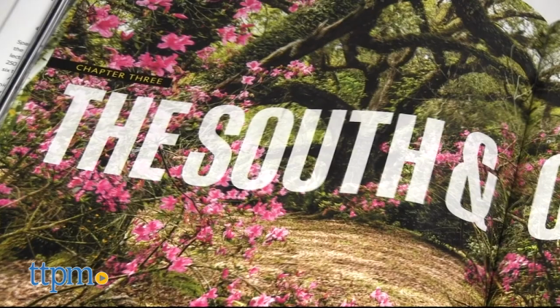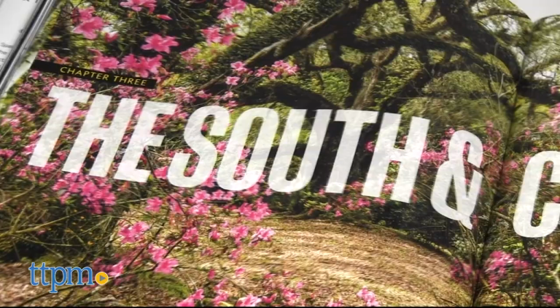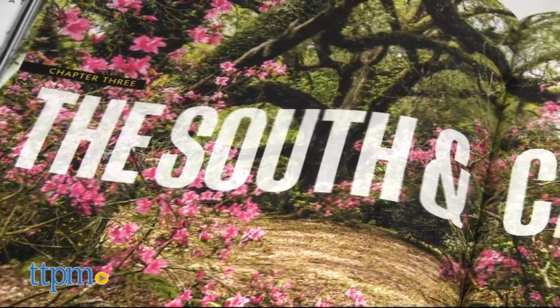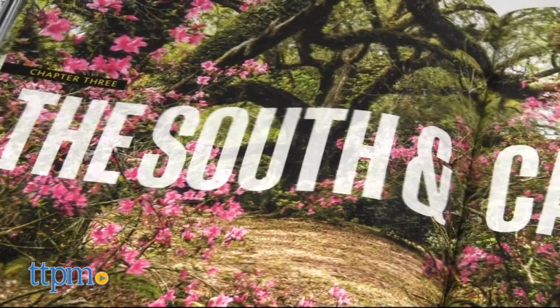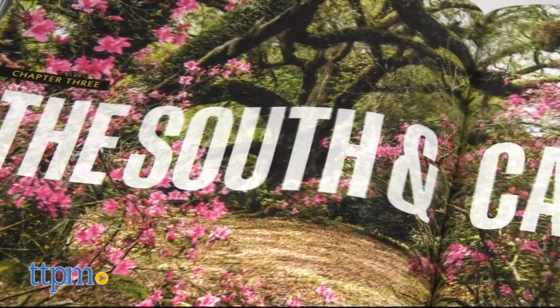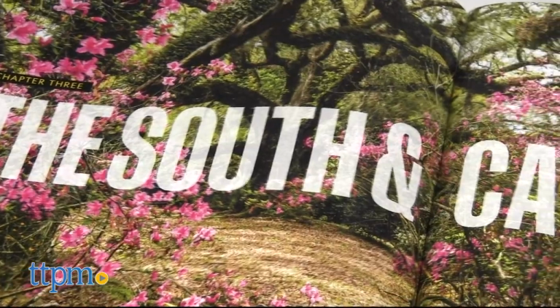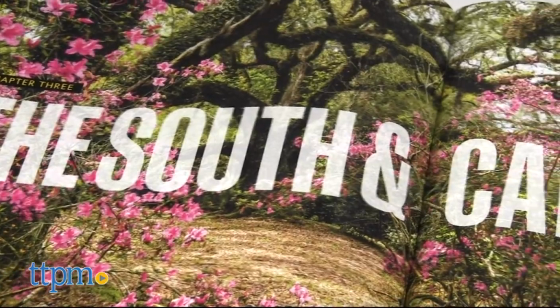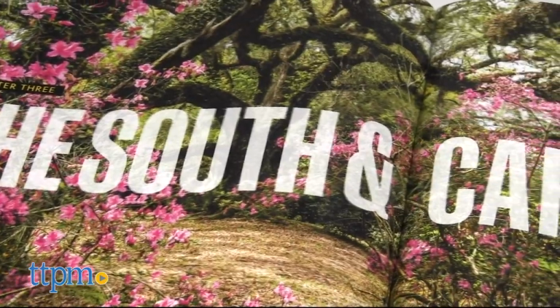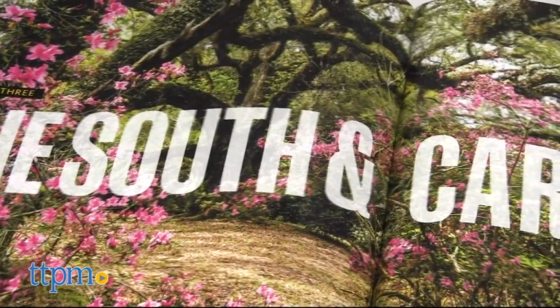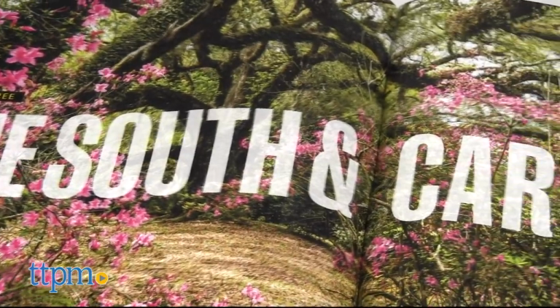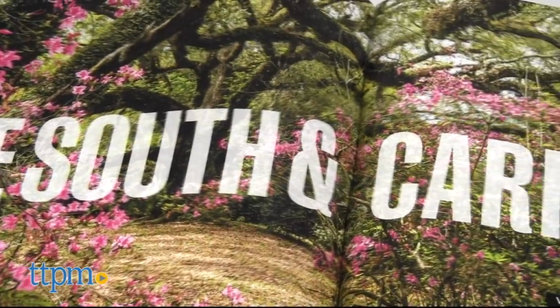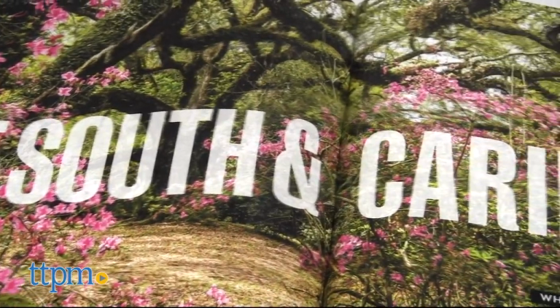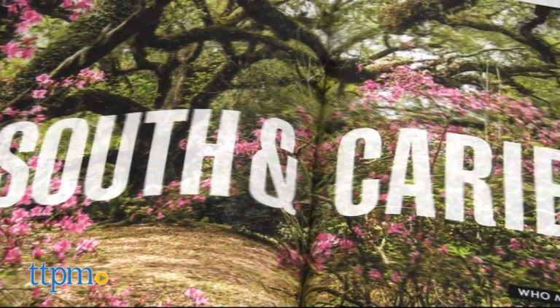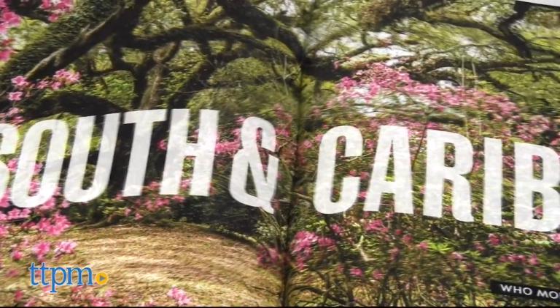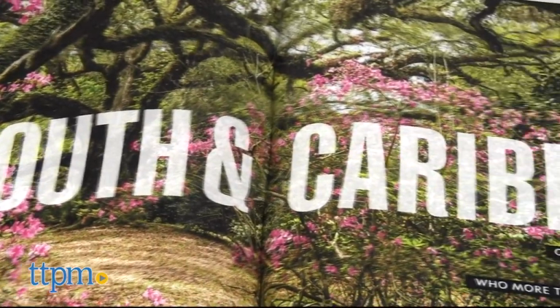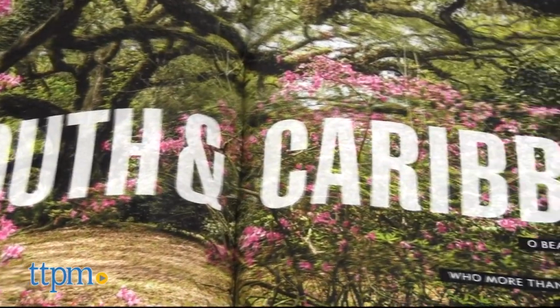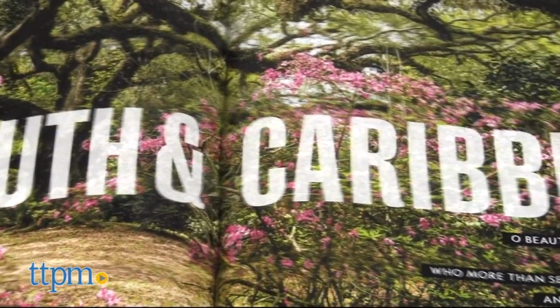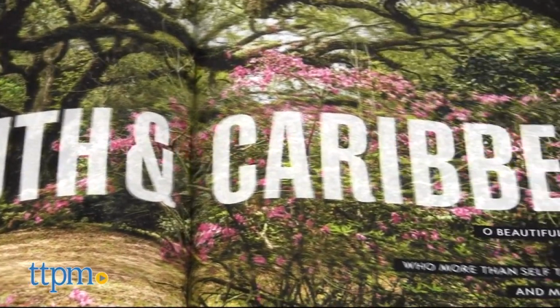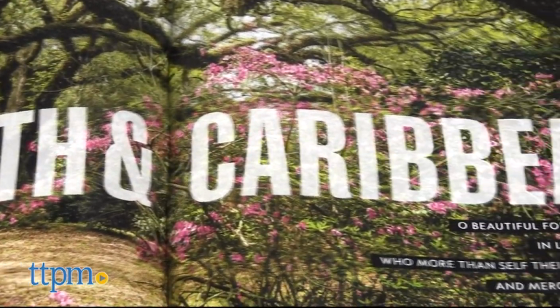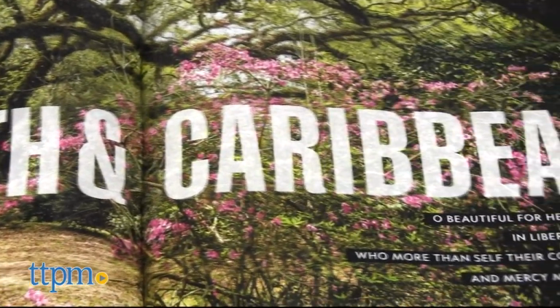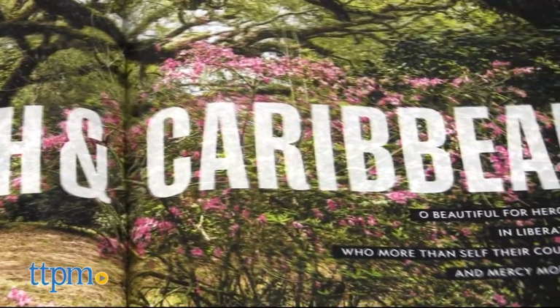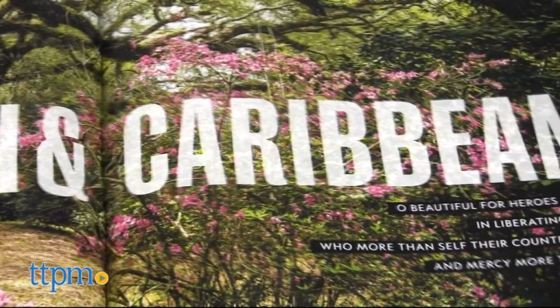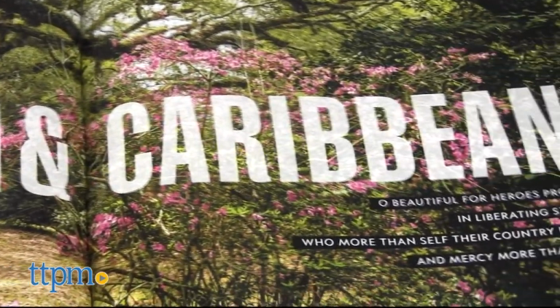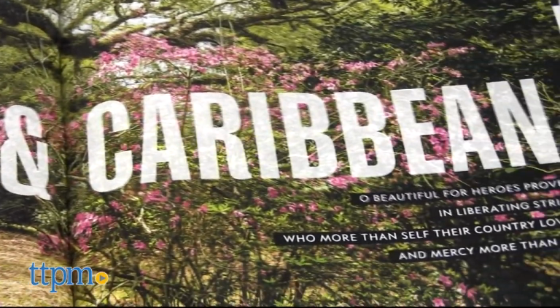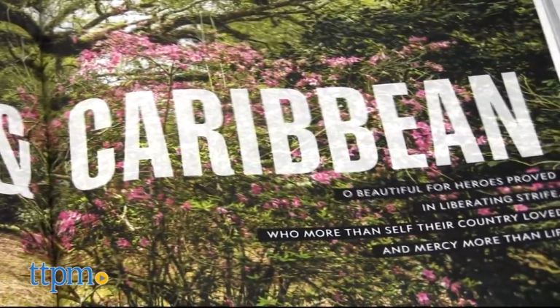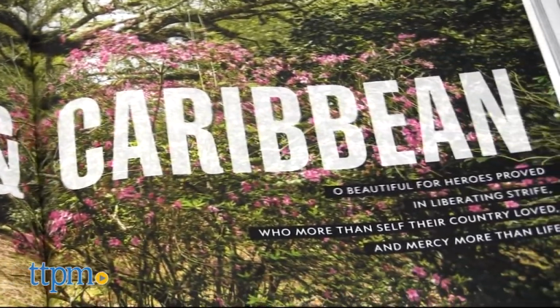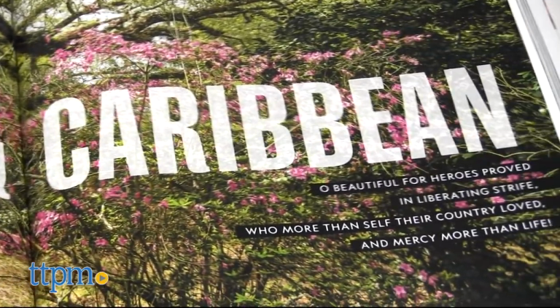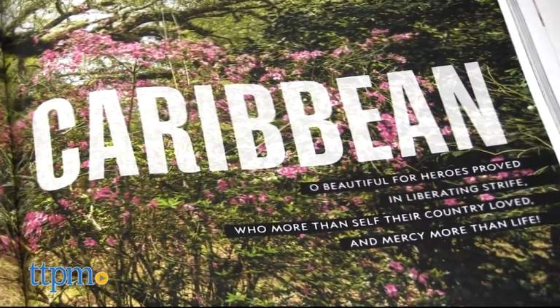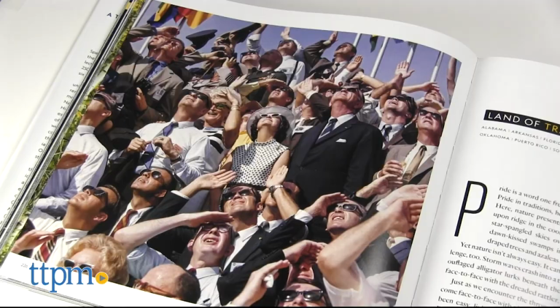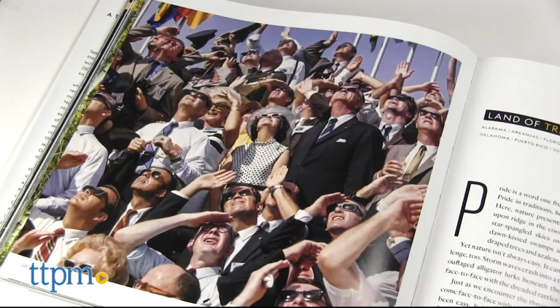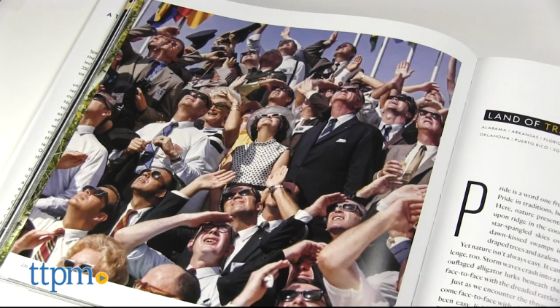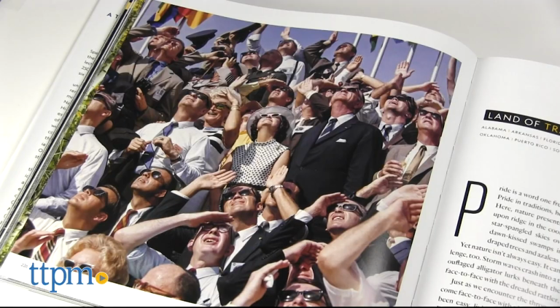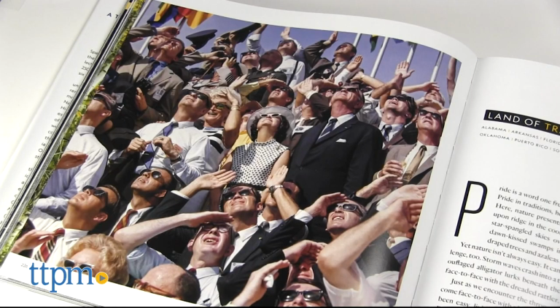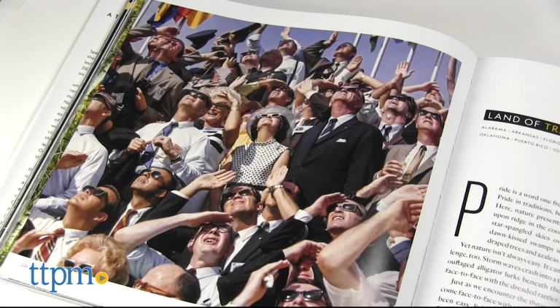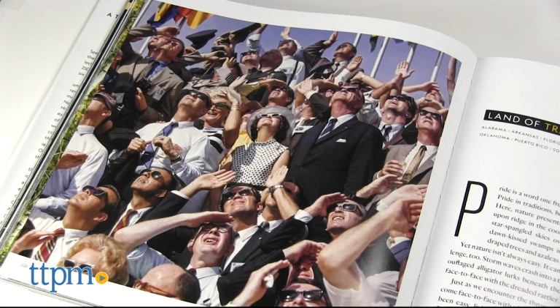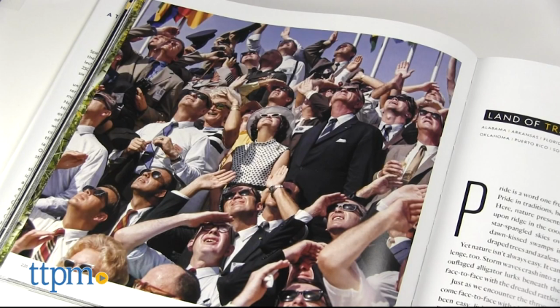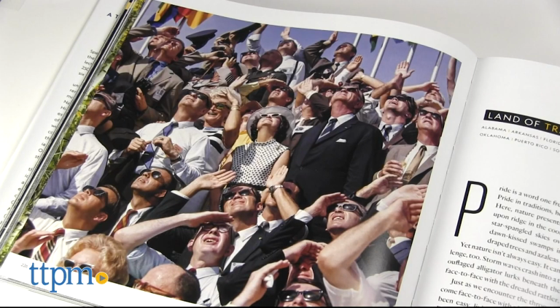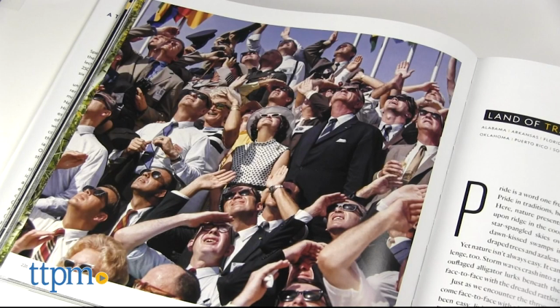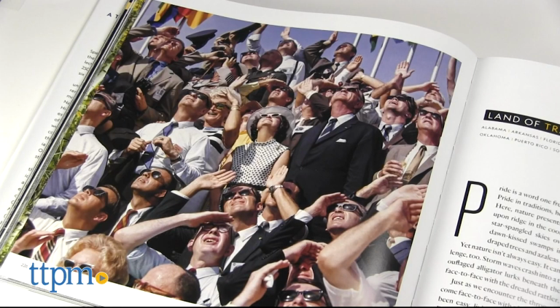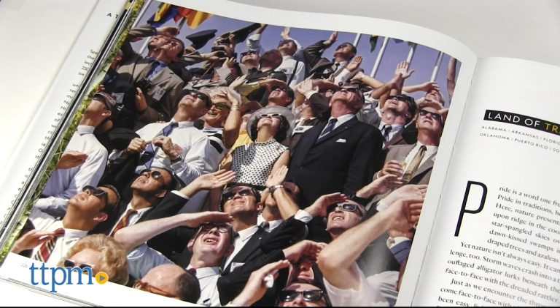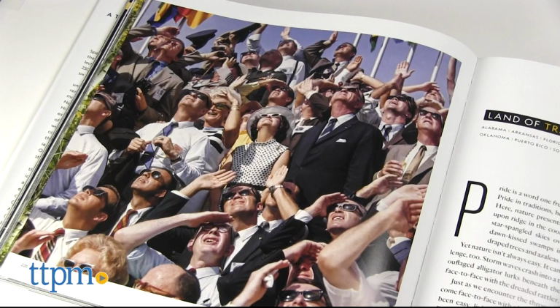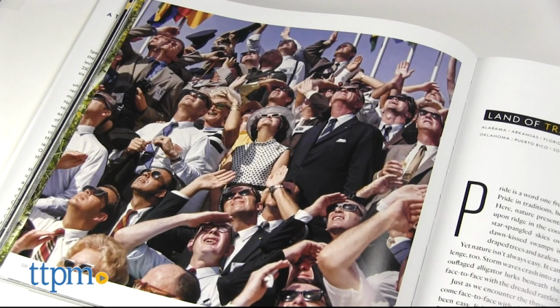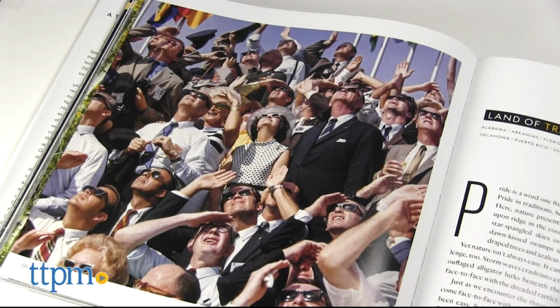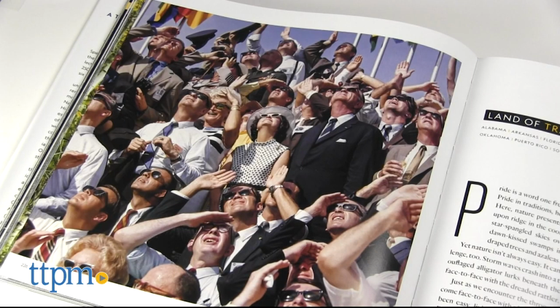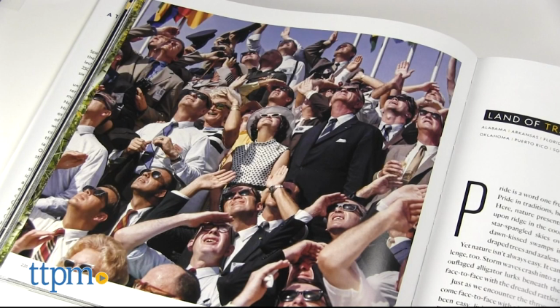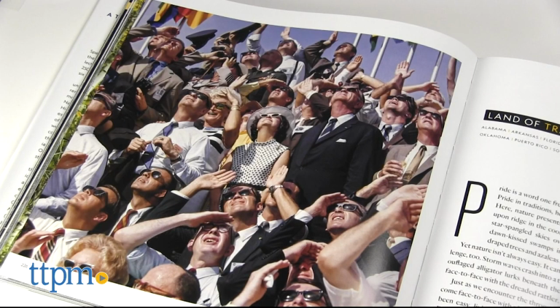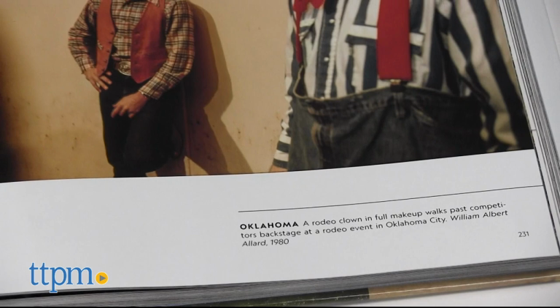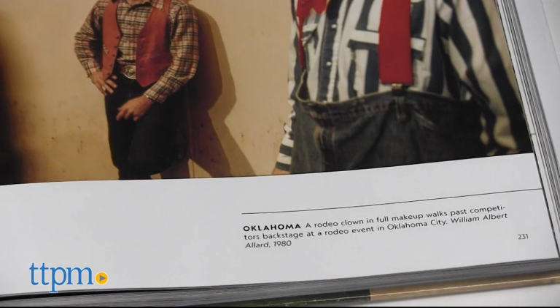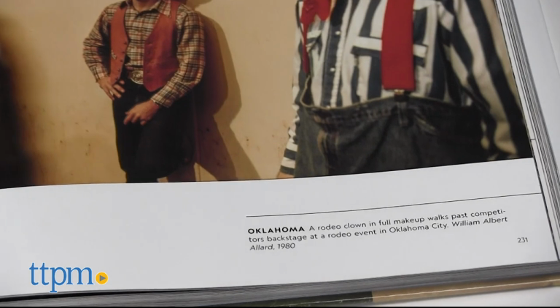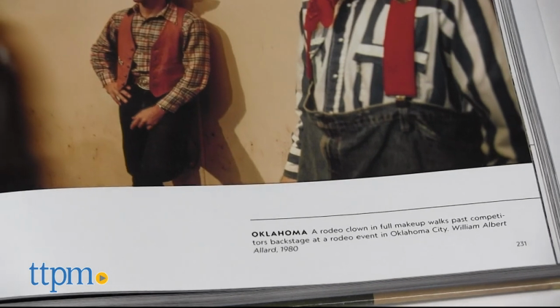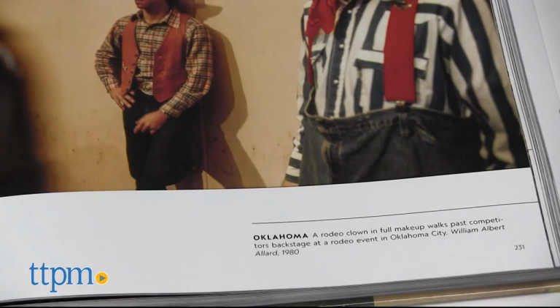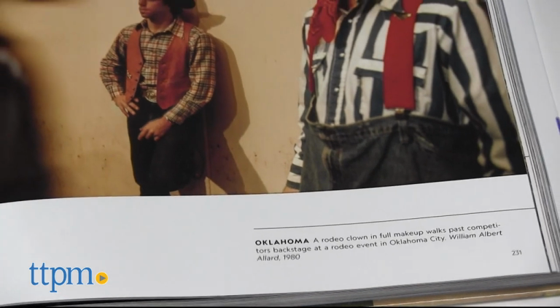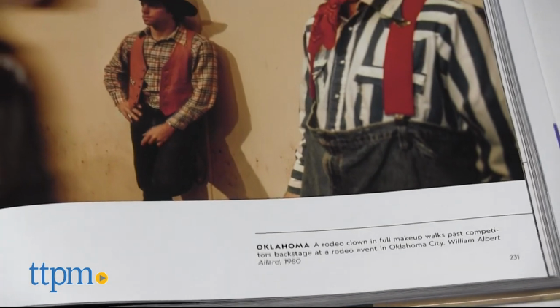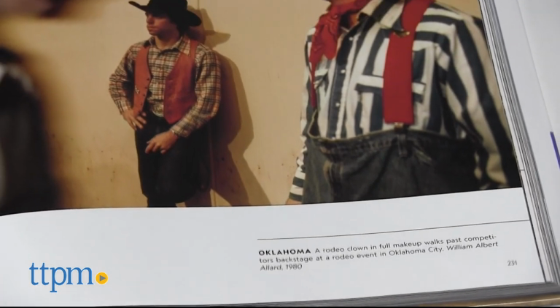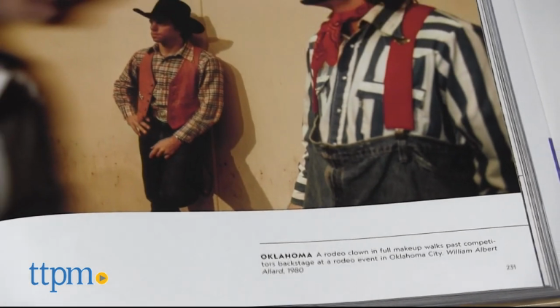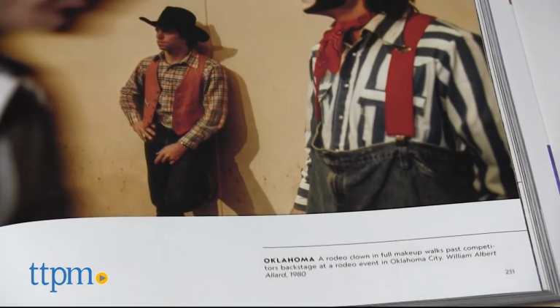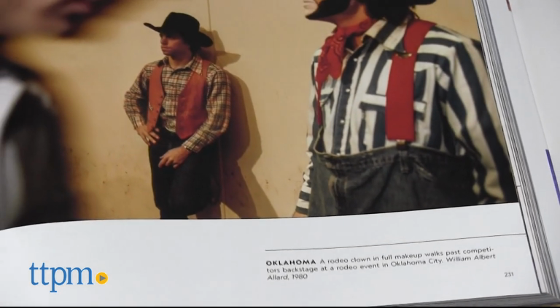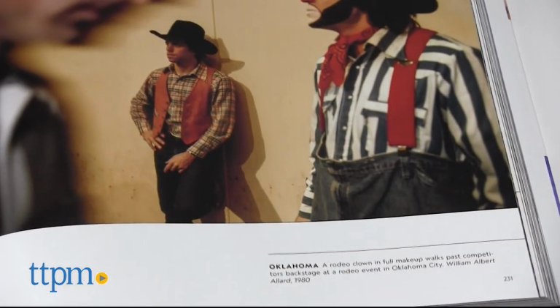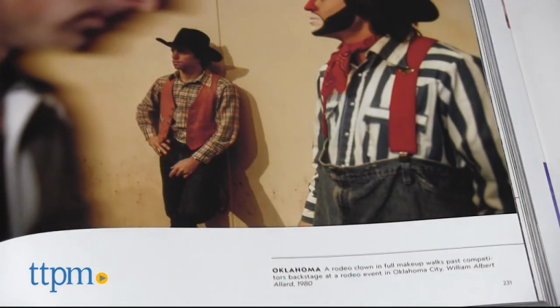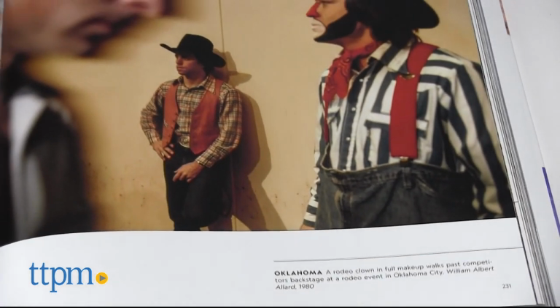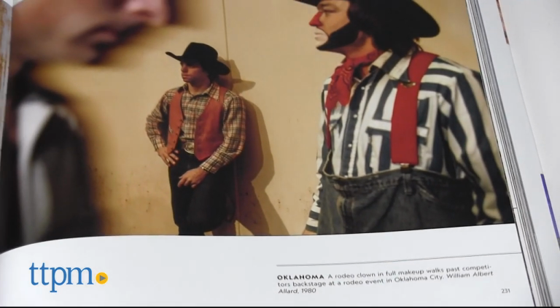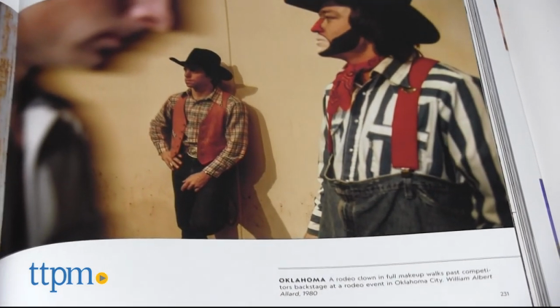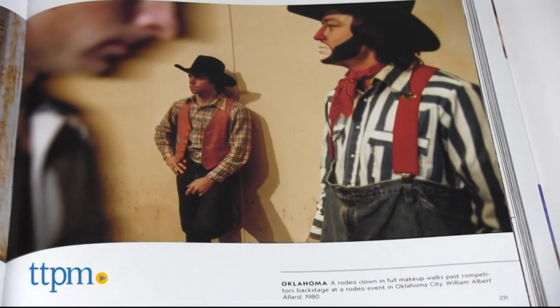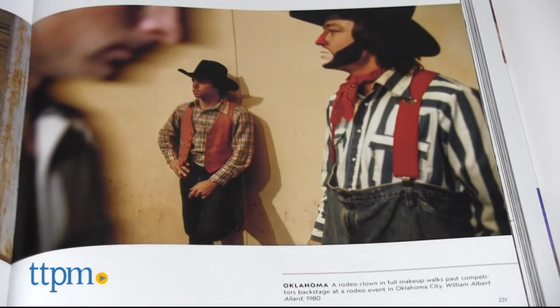In the third chapter, take a tour of the South and Caribbean, traveling from Florida's Kennedy Space Center to the rodeos and rodeo clowns of Oklahoma.